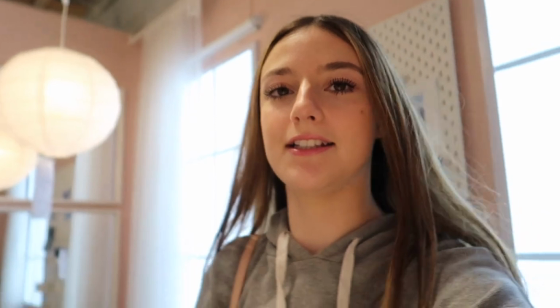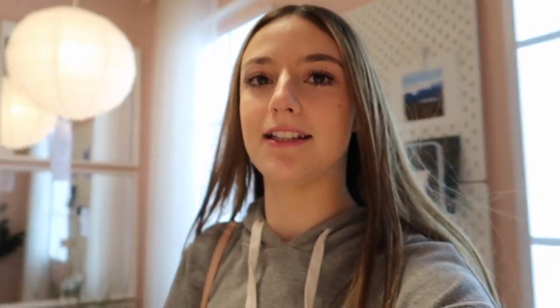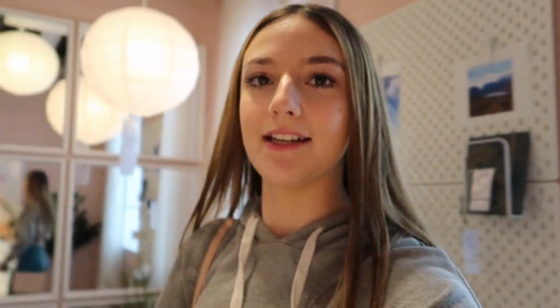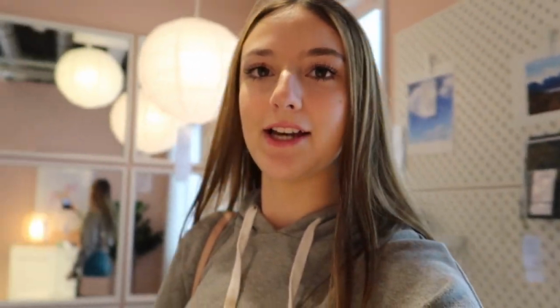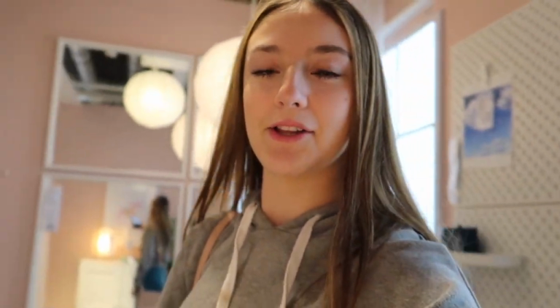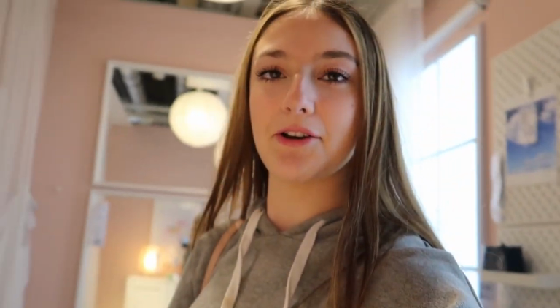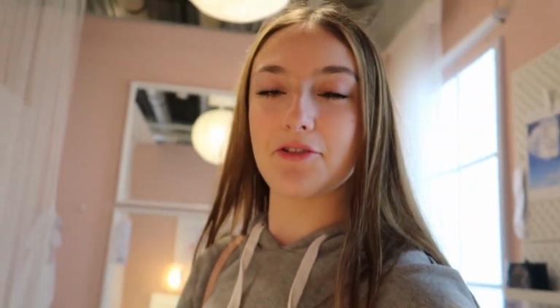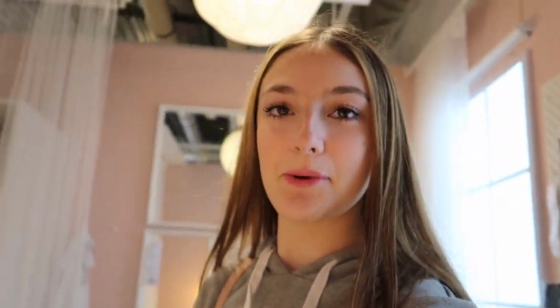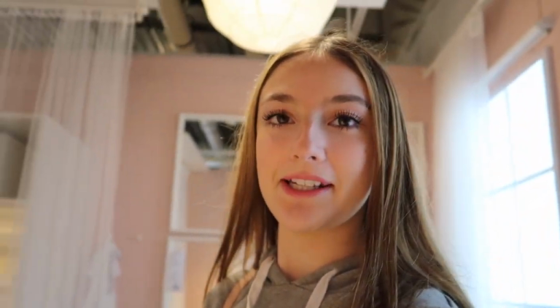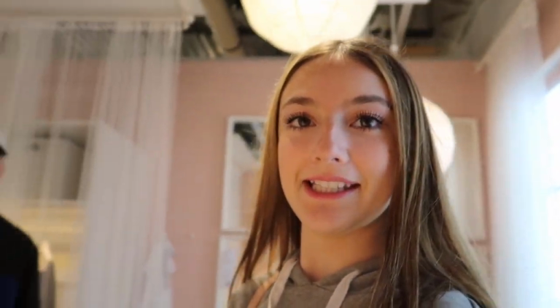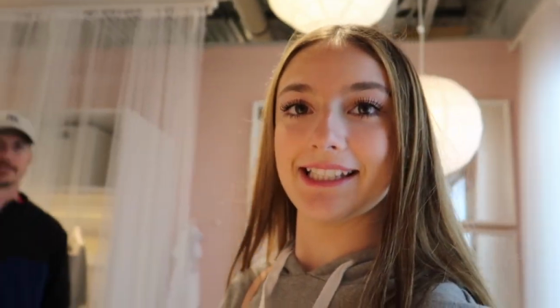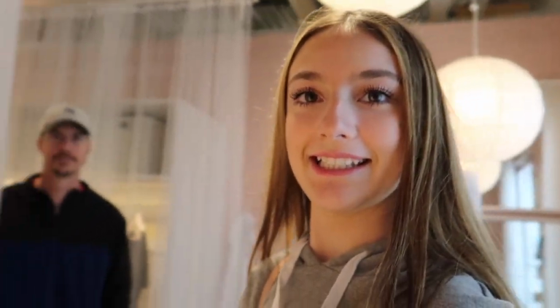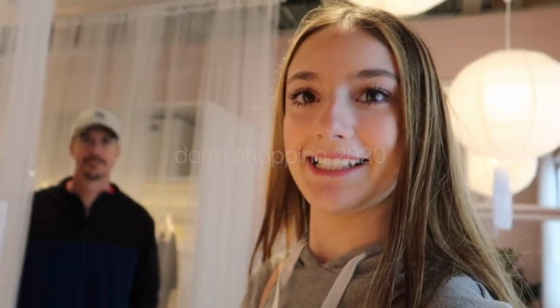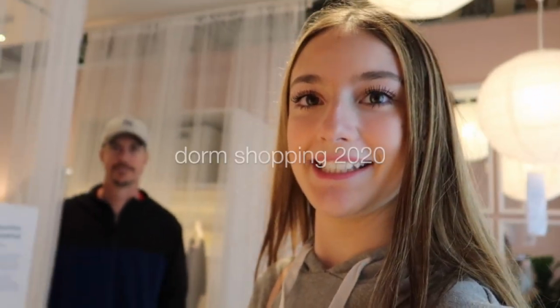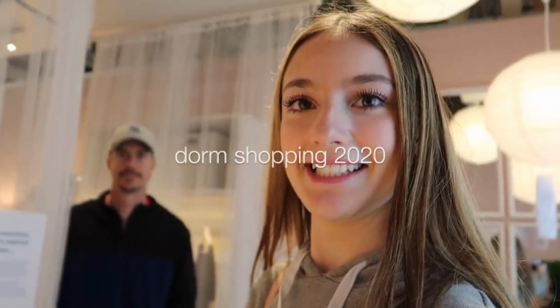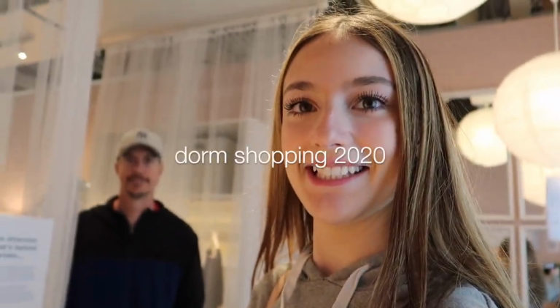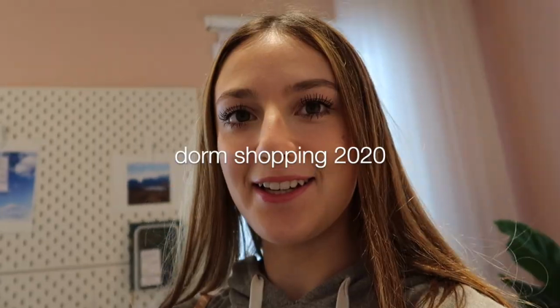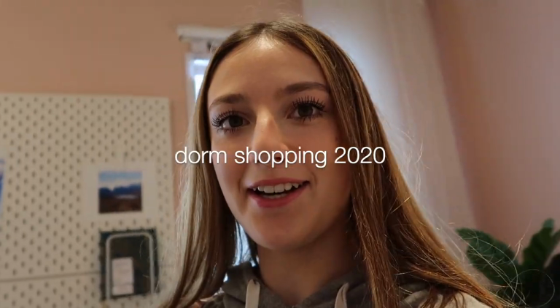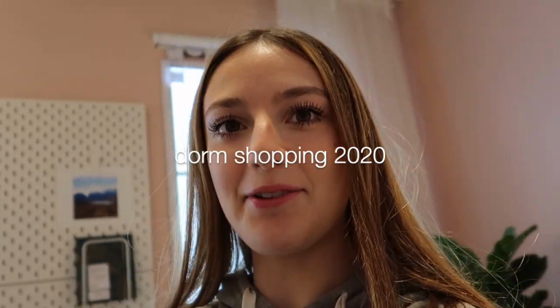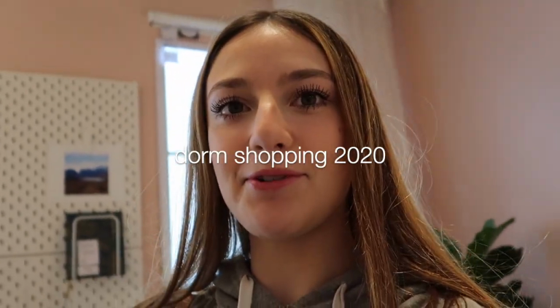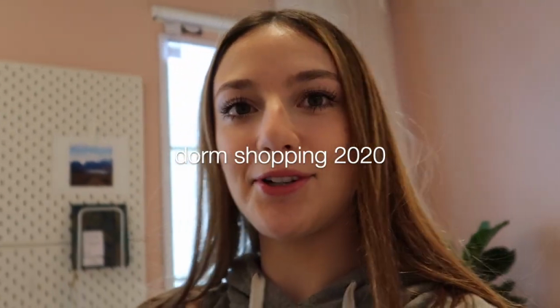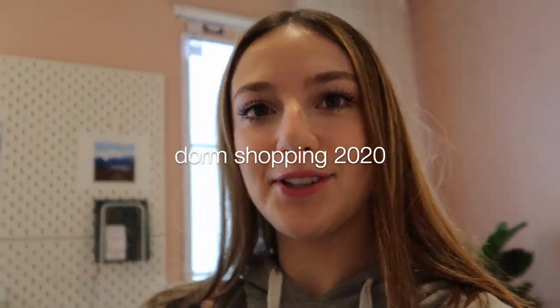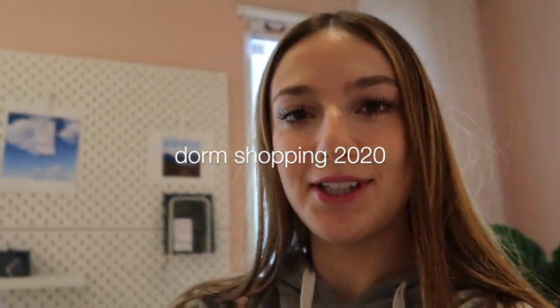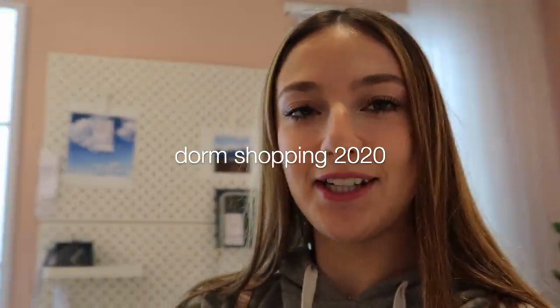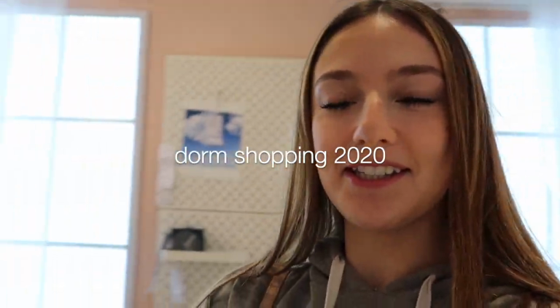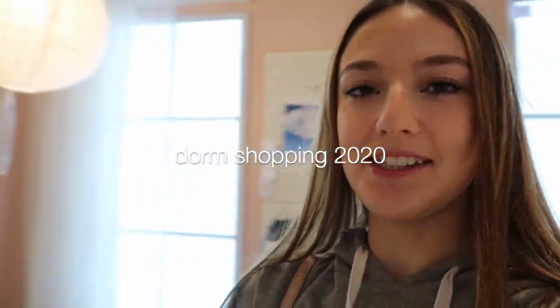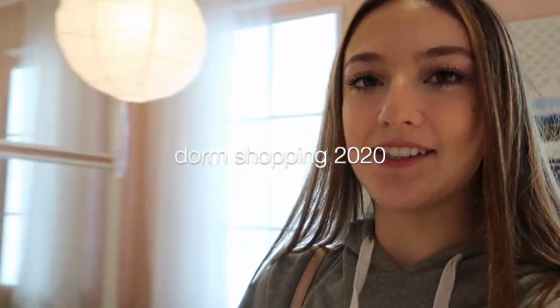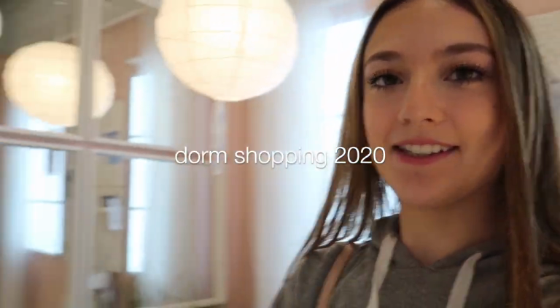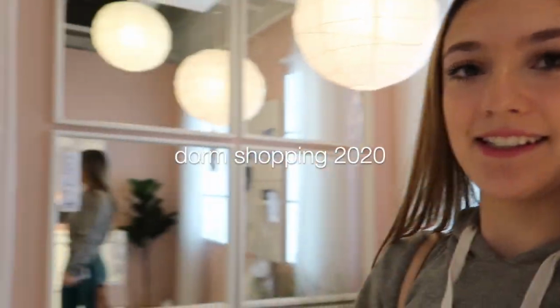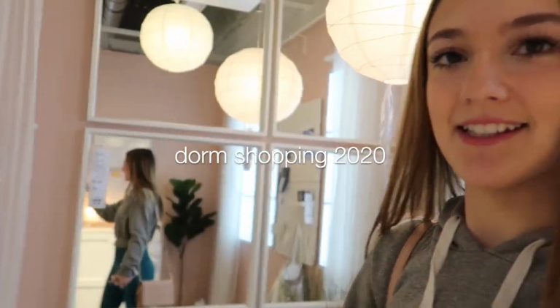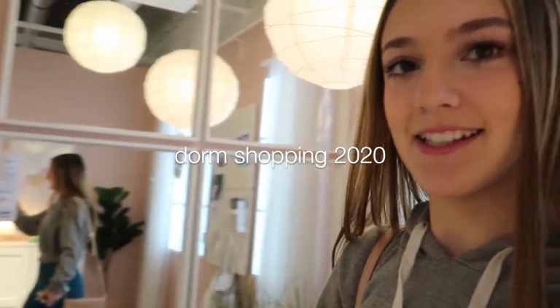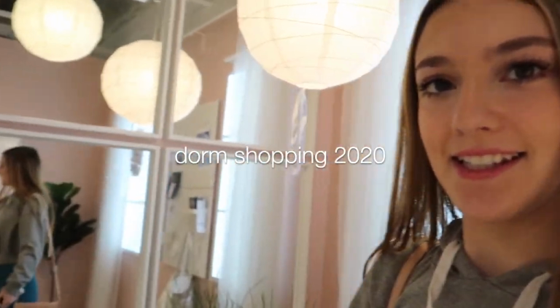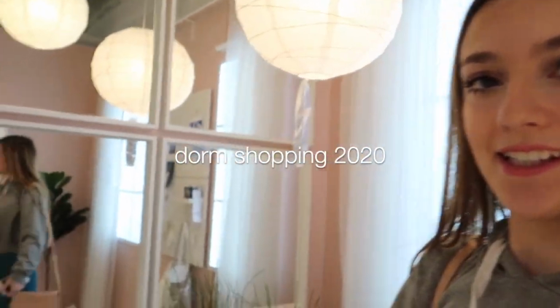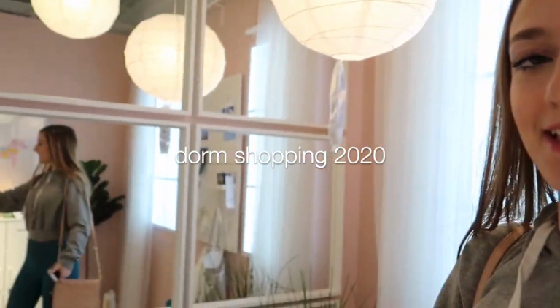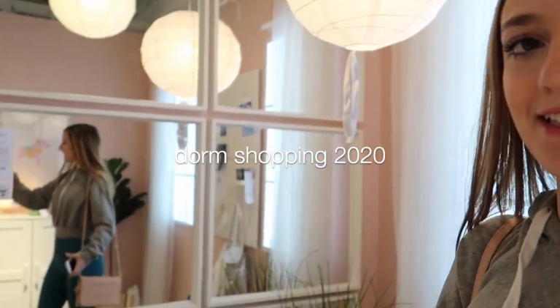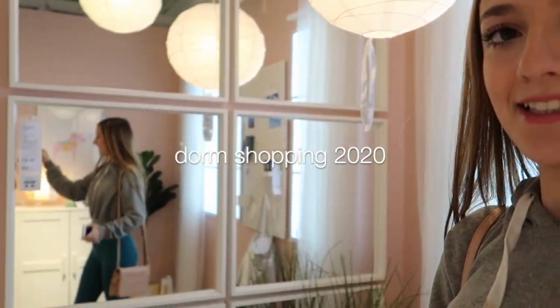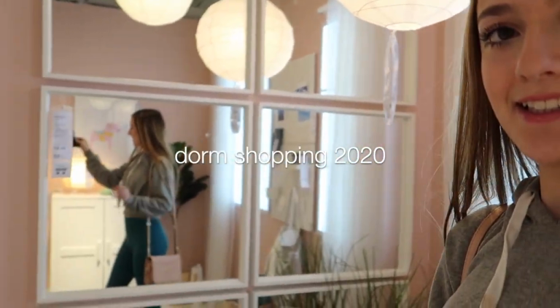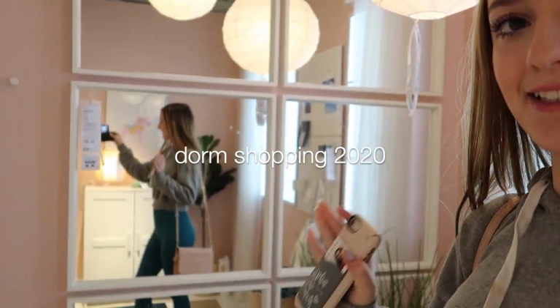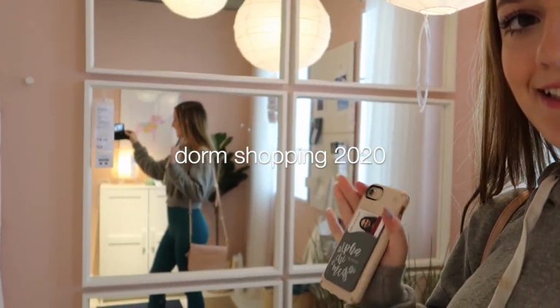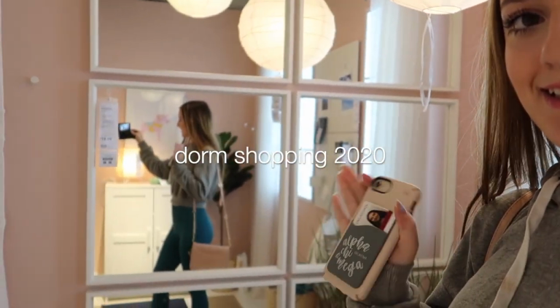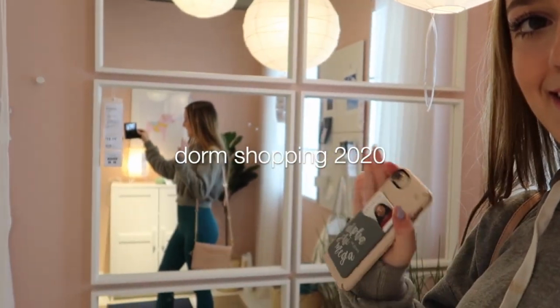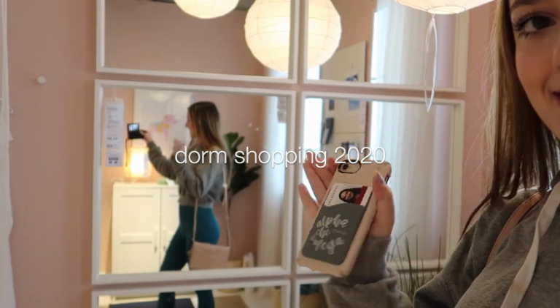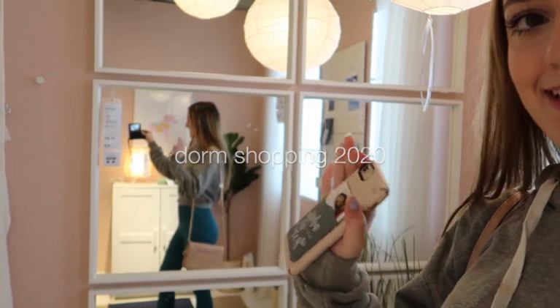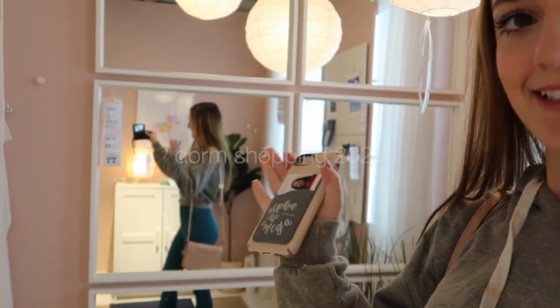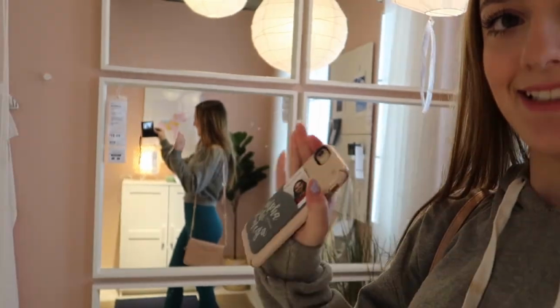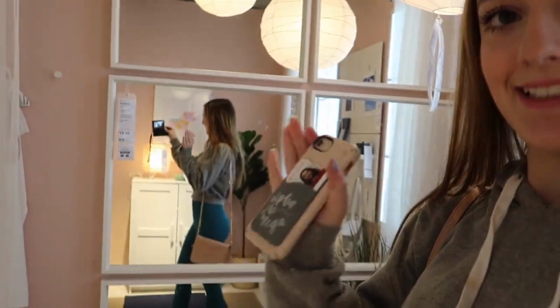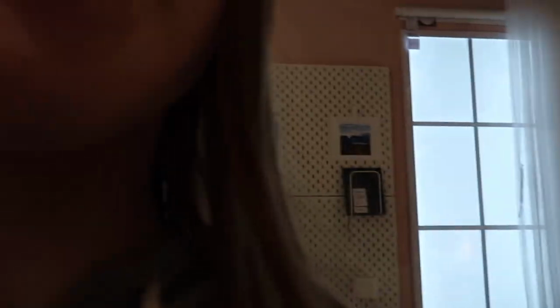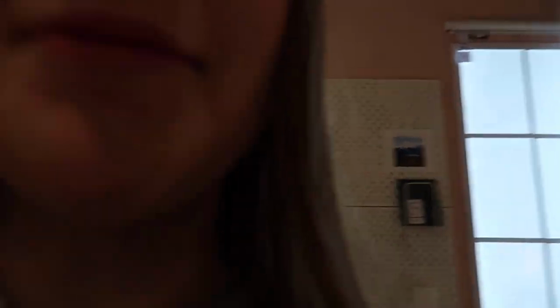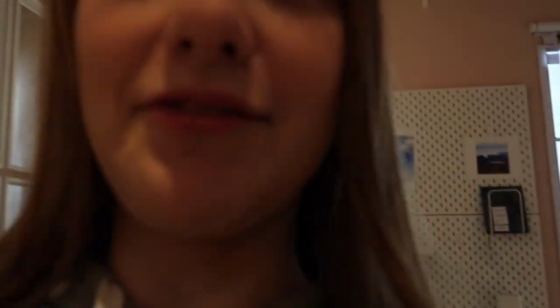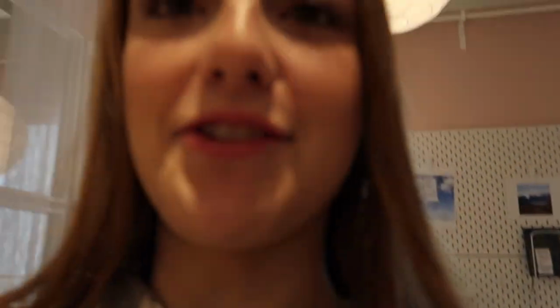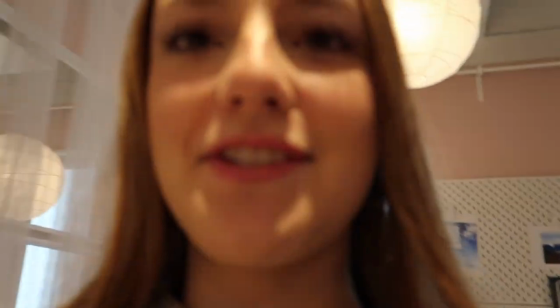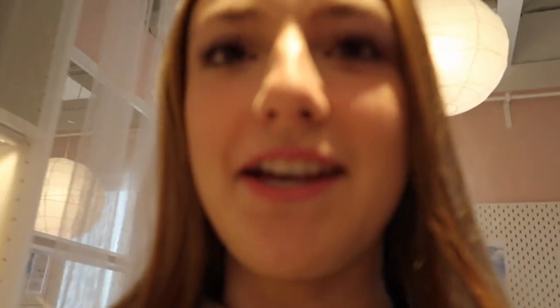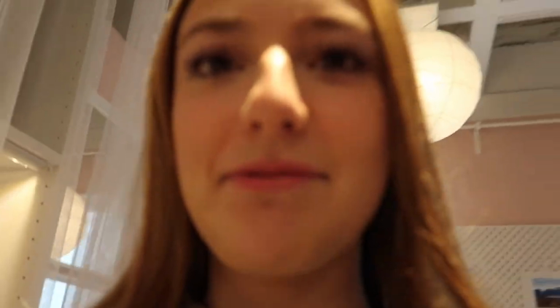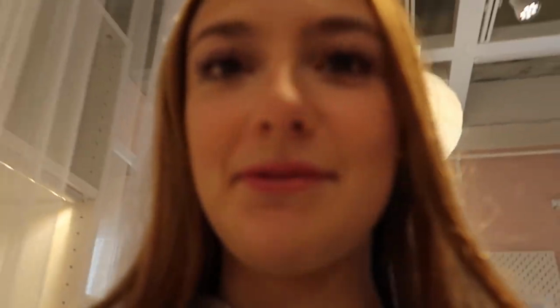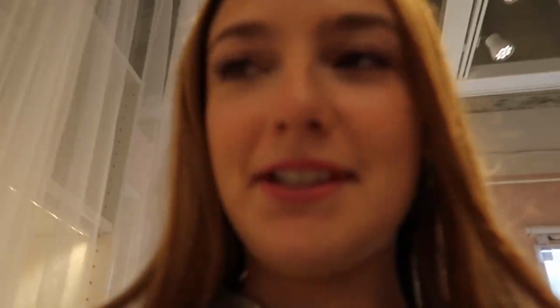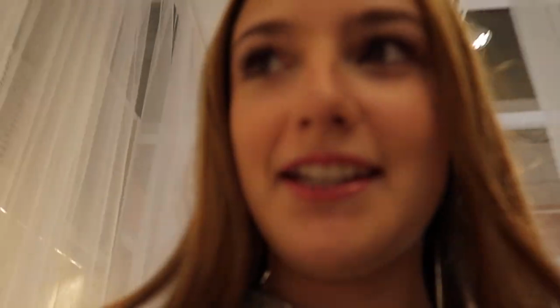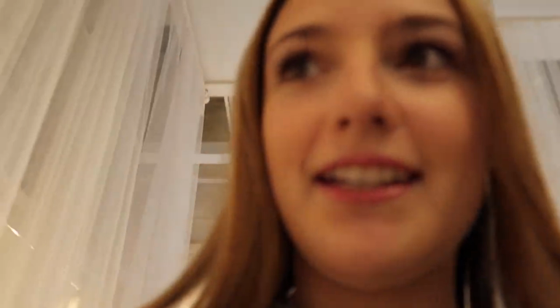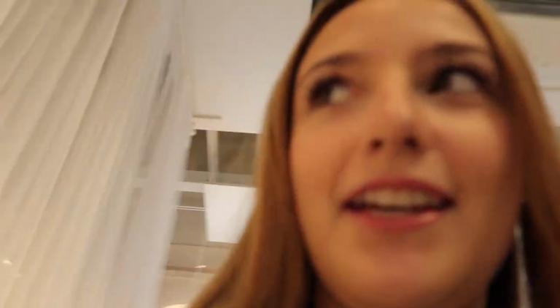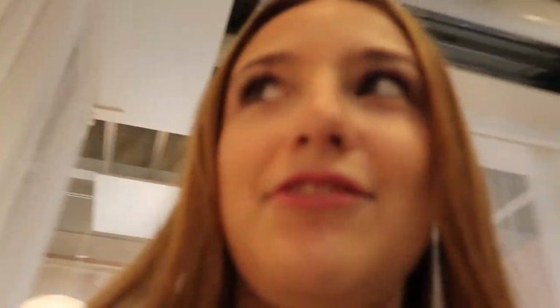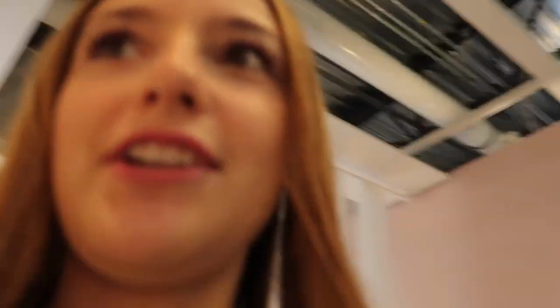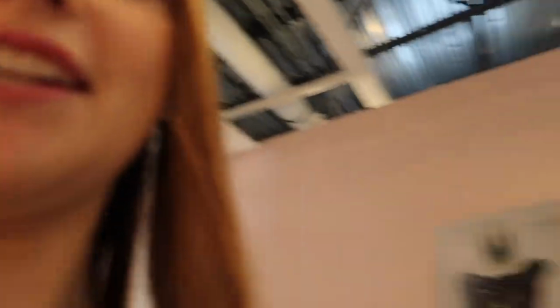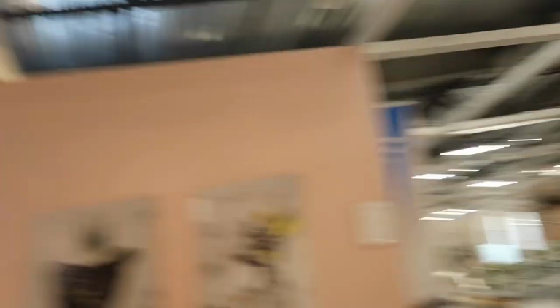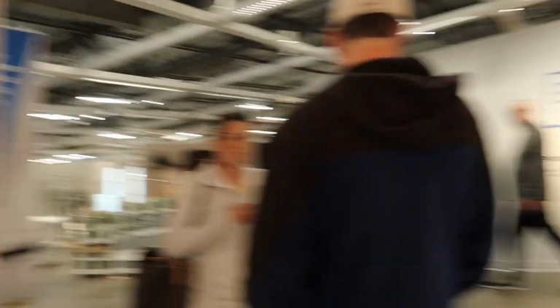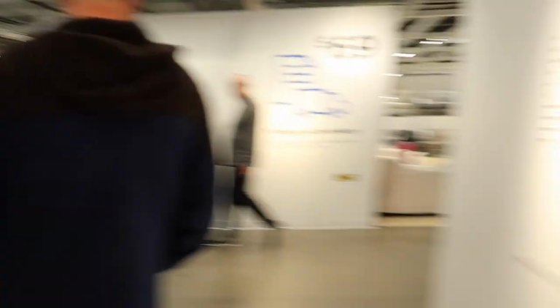Hello everybody. I'm currently at IKEA — my first time ever at IKEA.